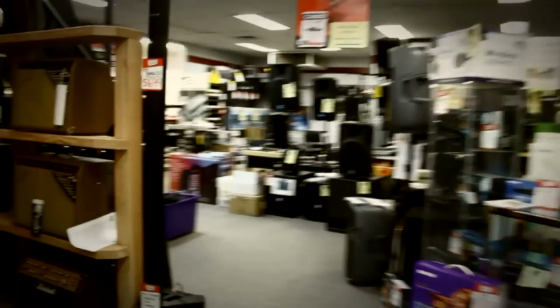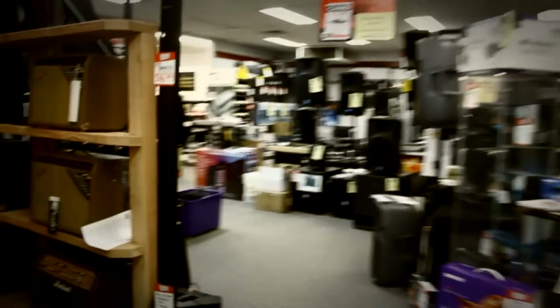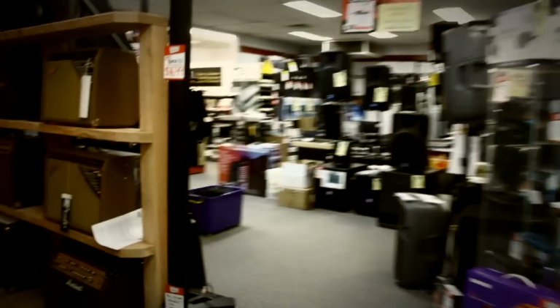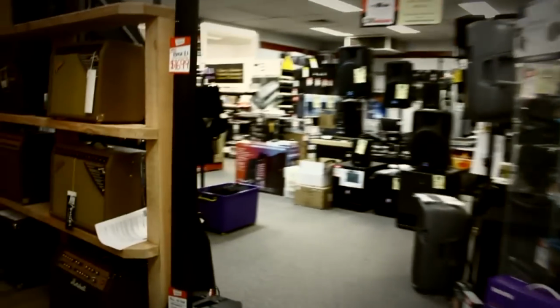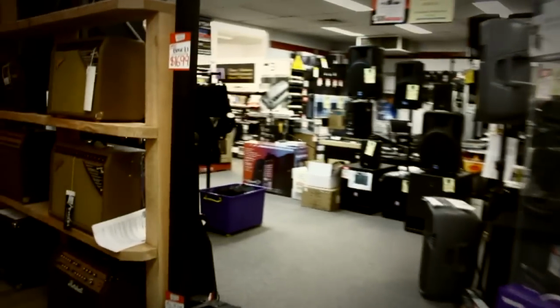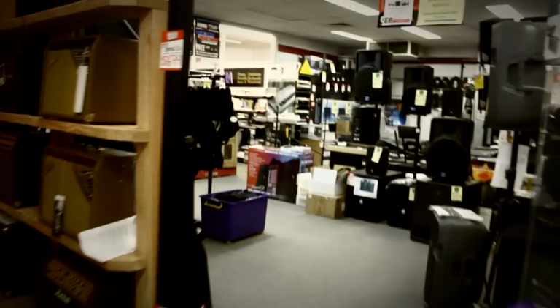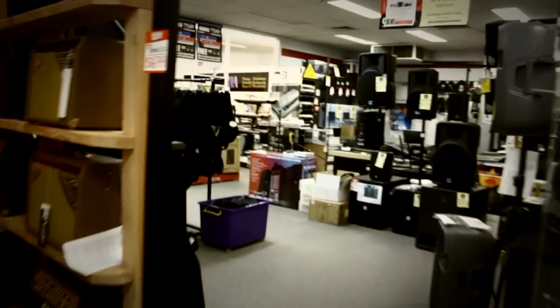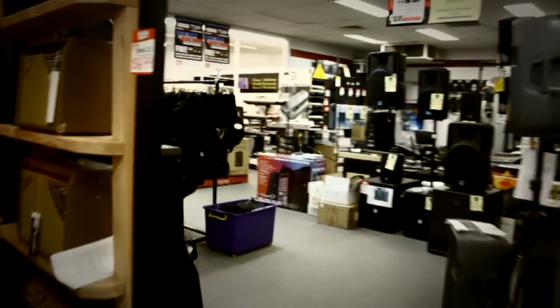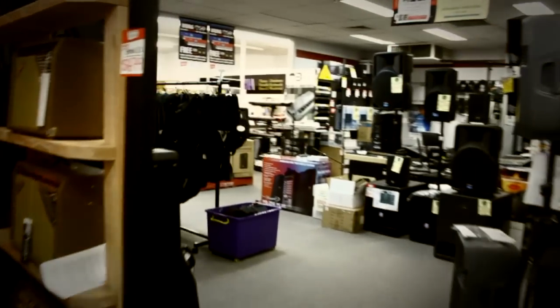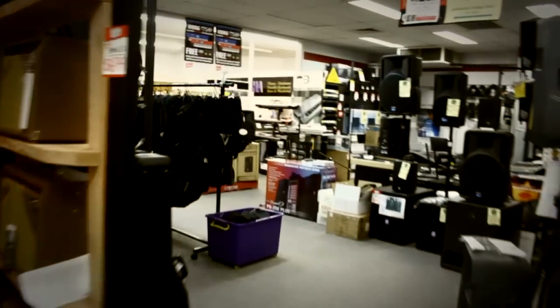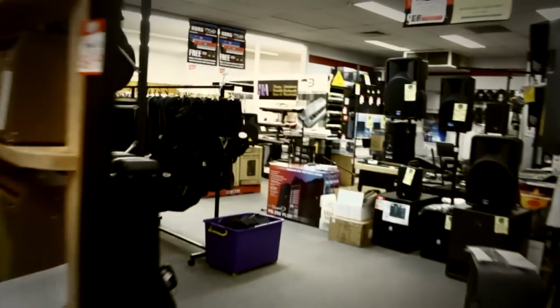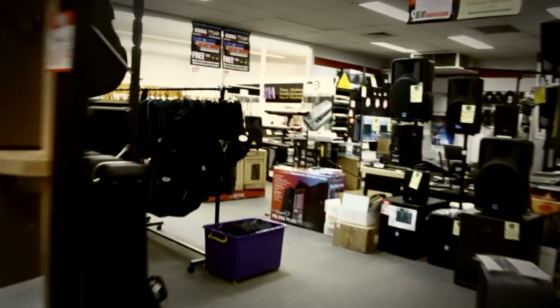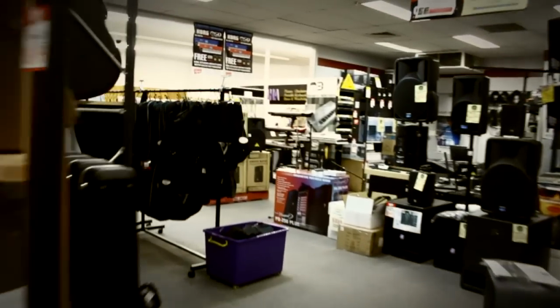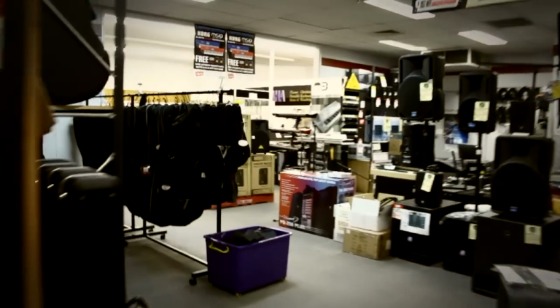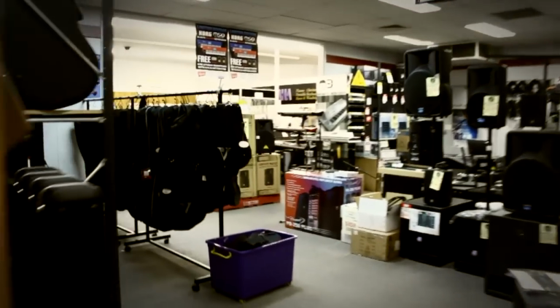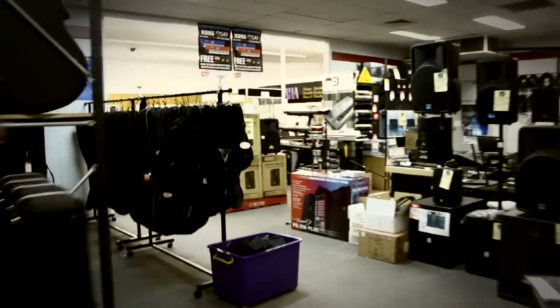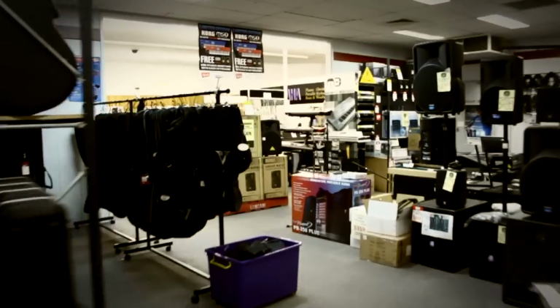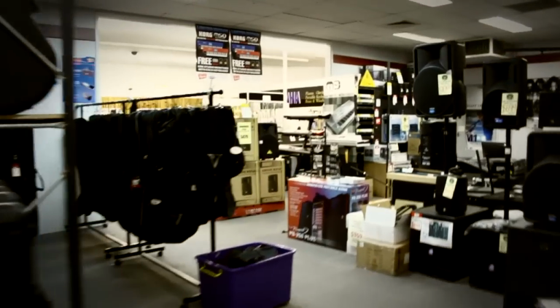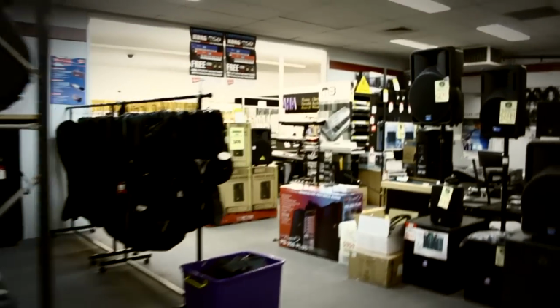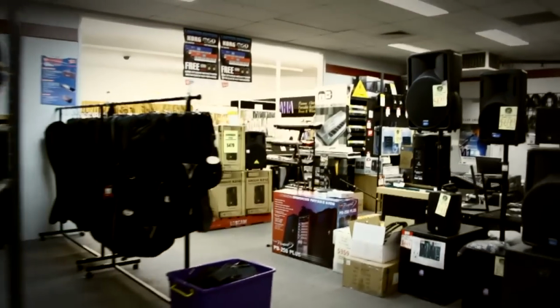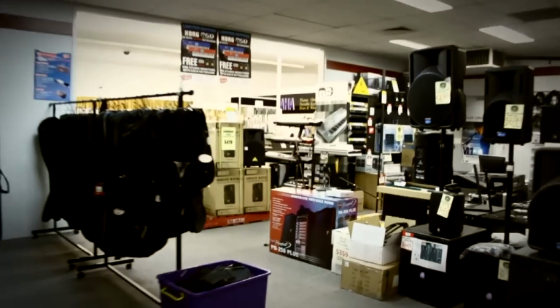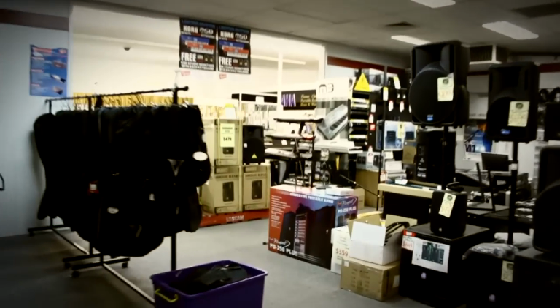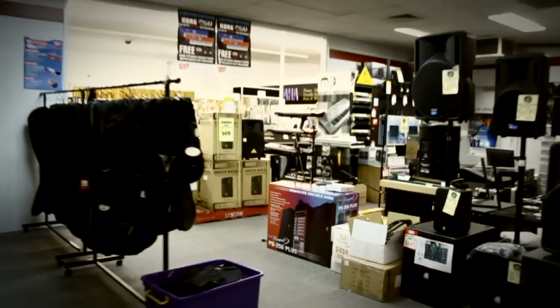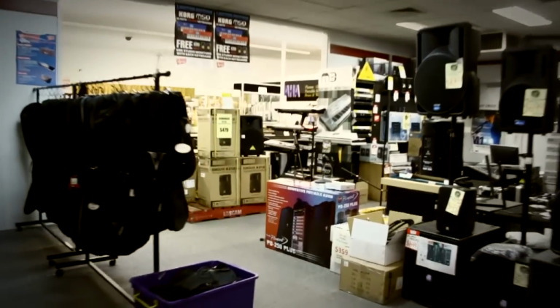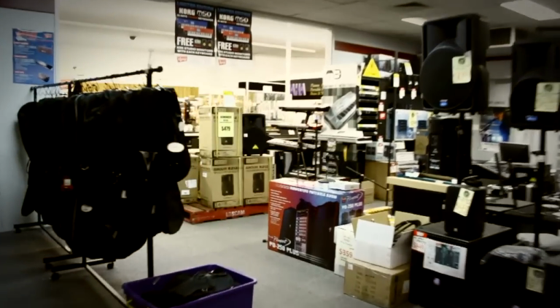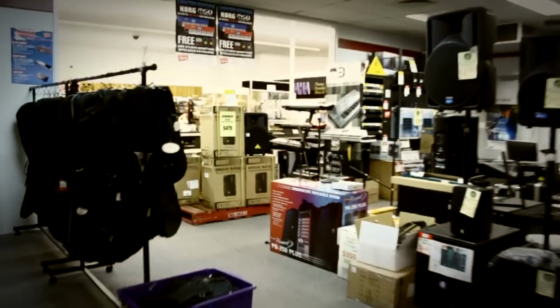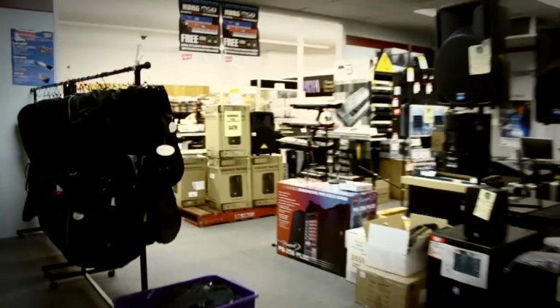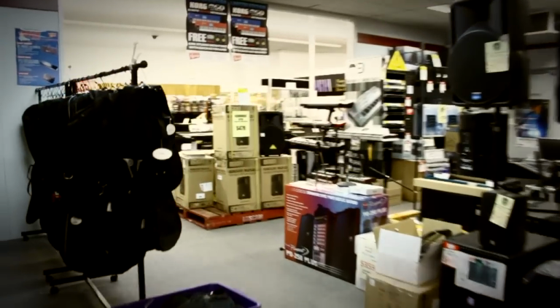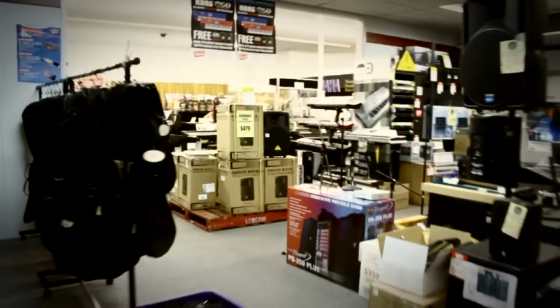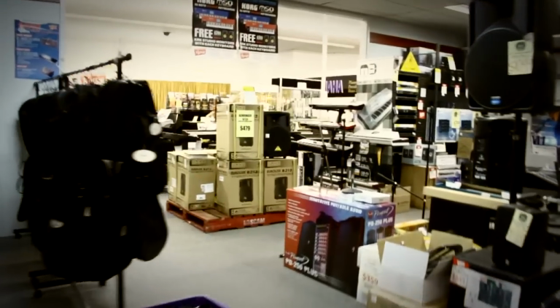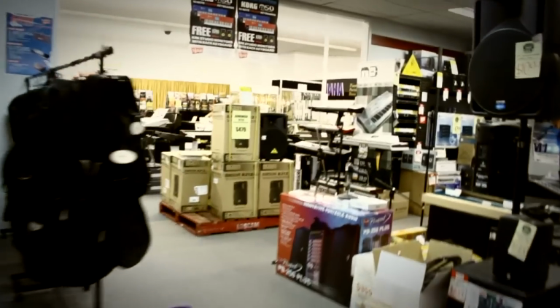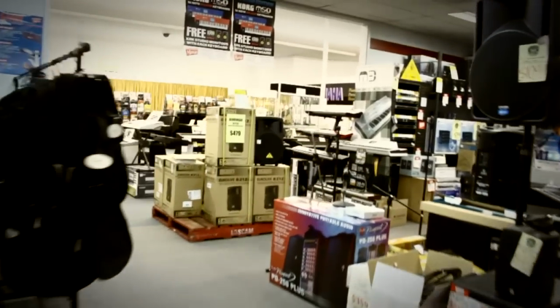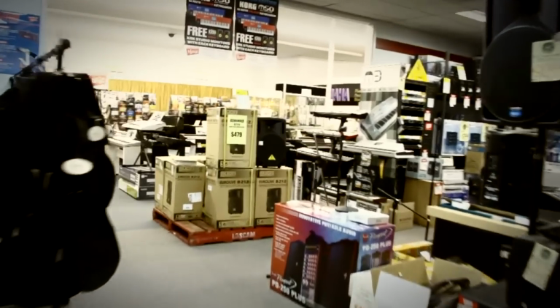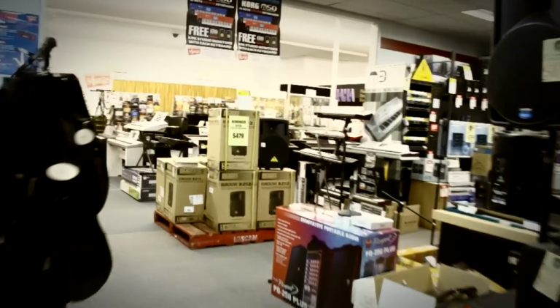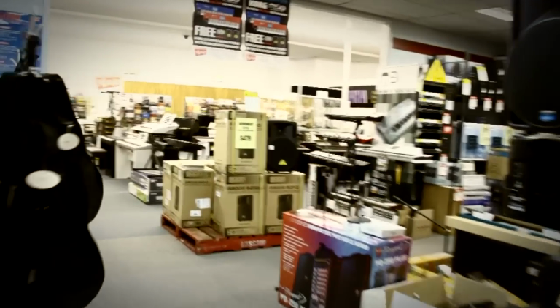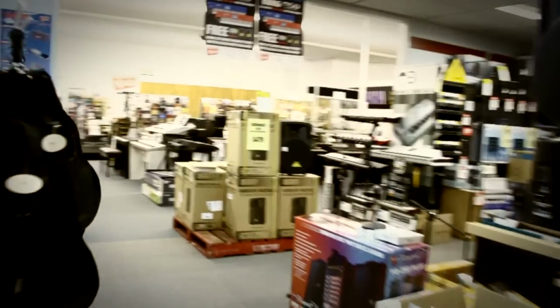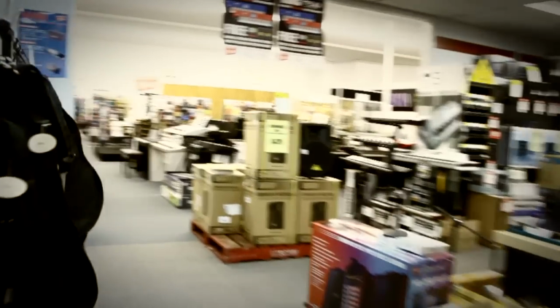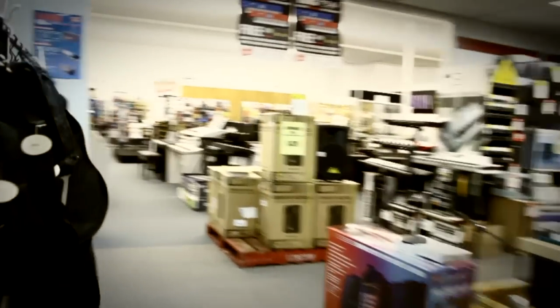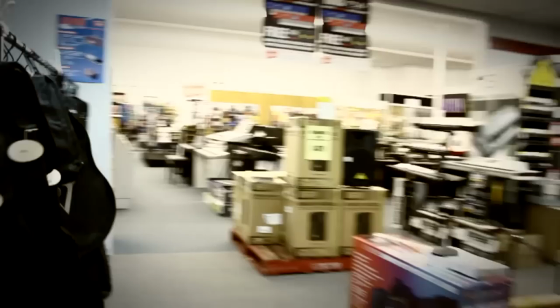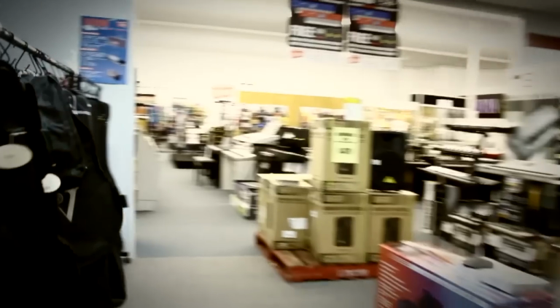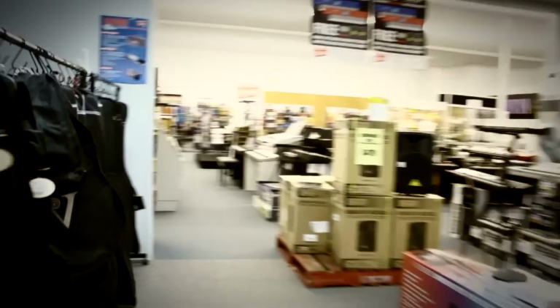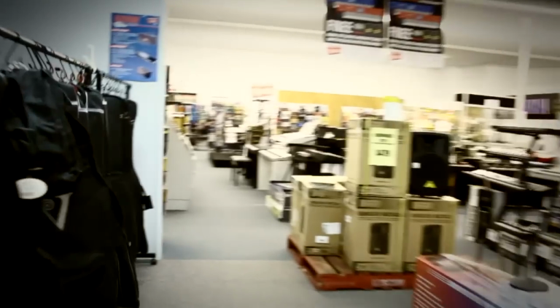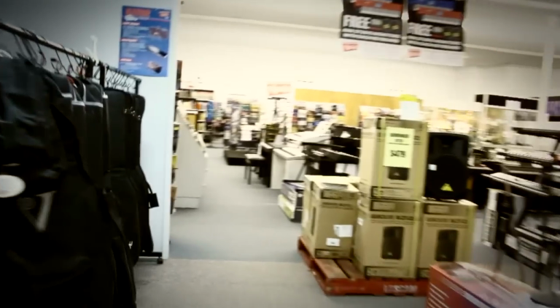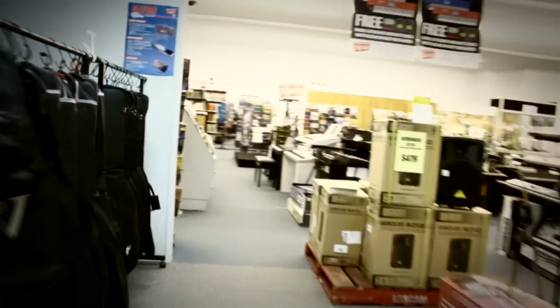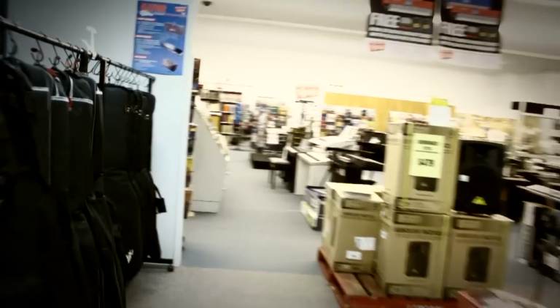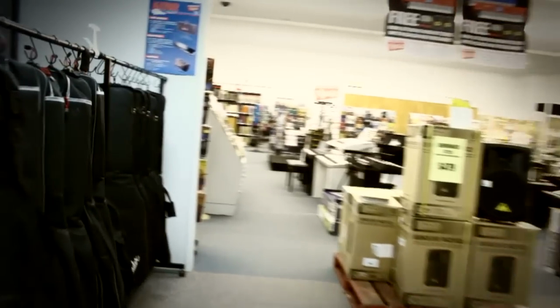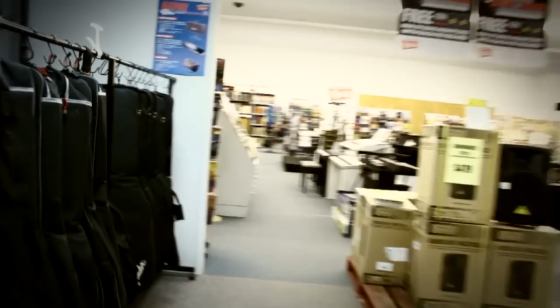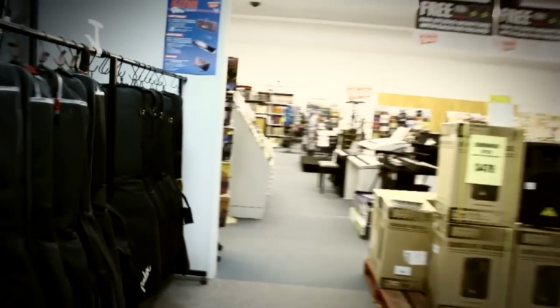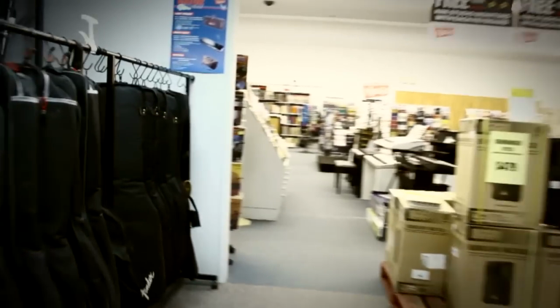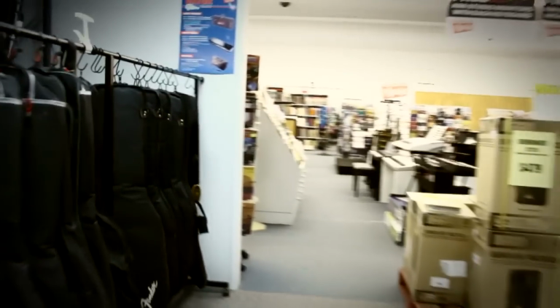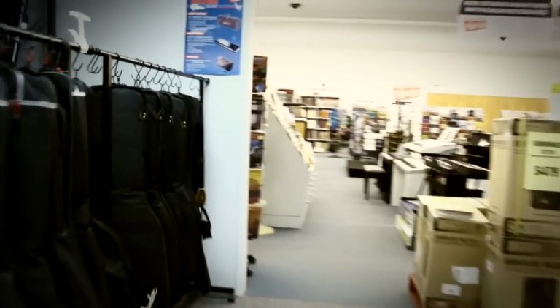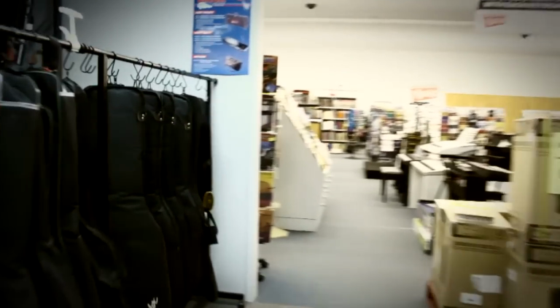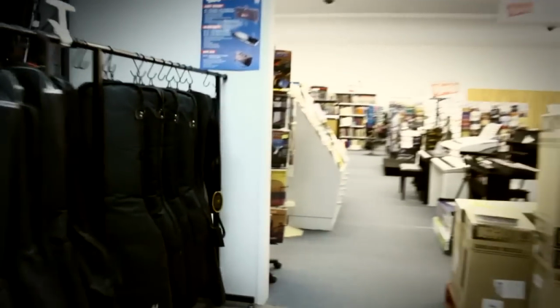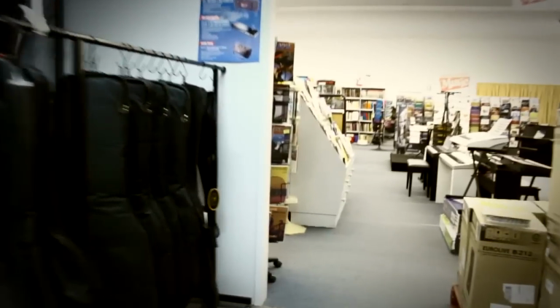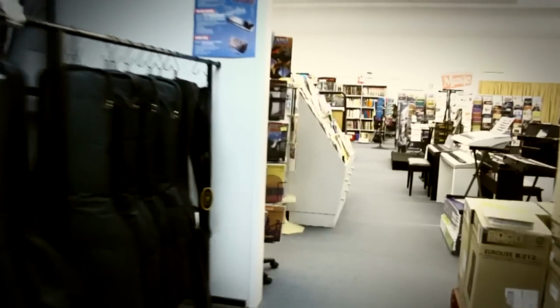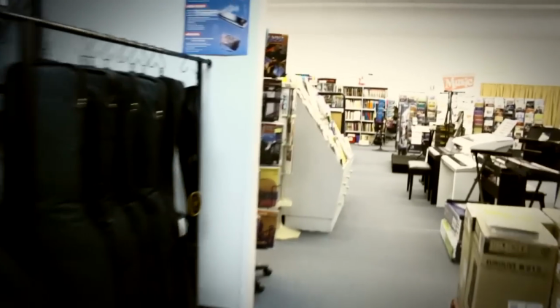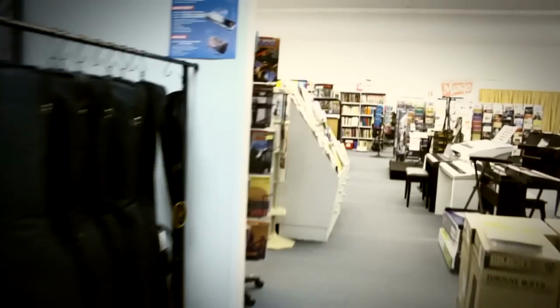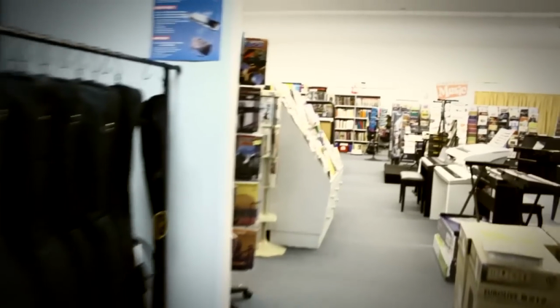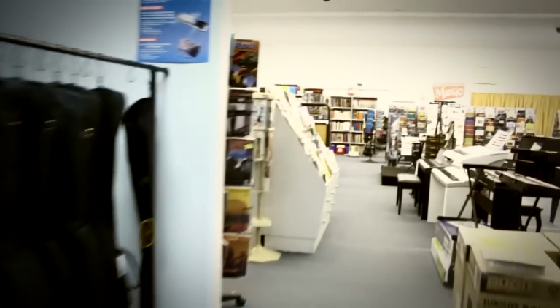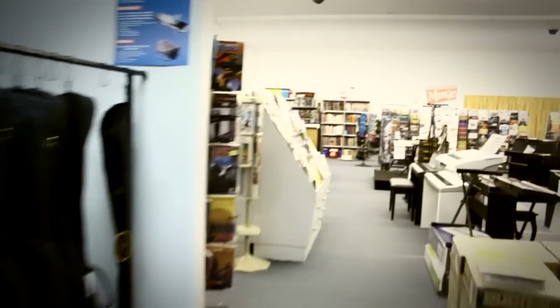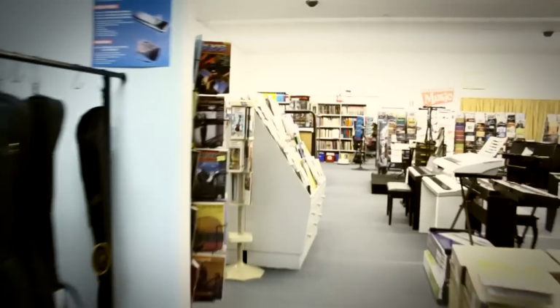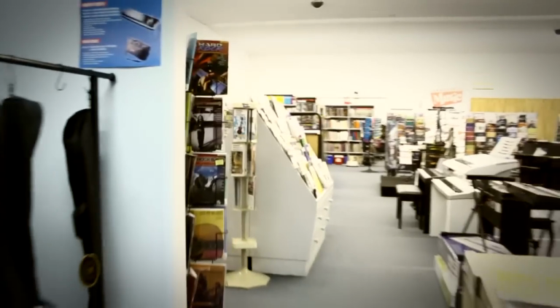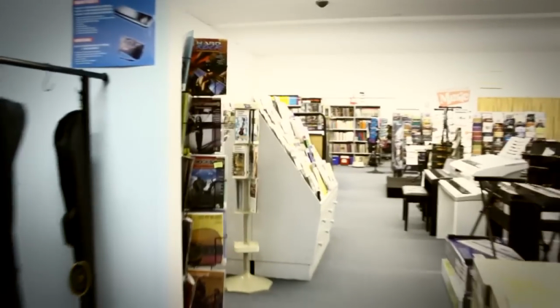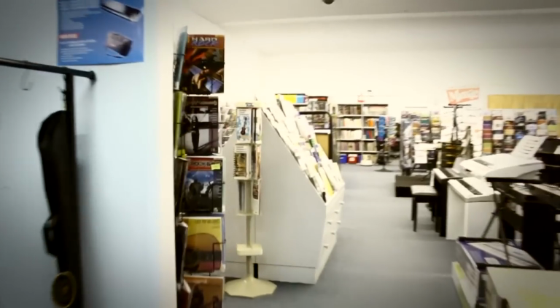We've got some acoustic guitar amps, and there we have acoustic guitar and electric guitar cases. That's our case section there.